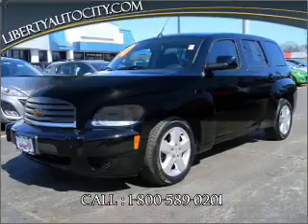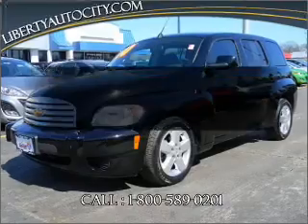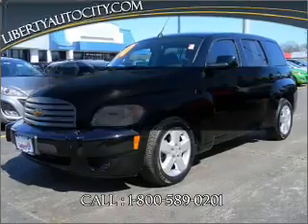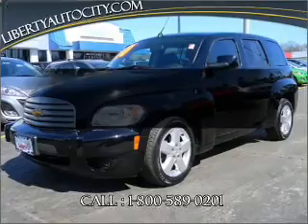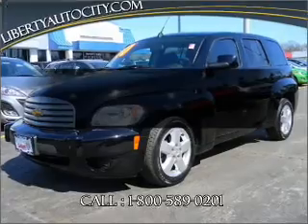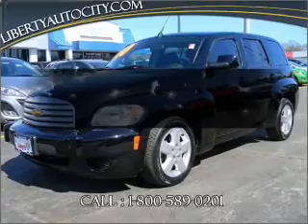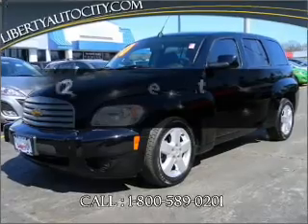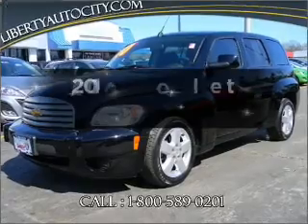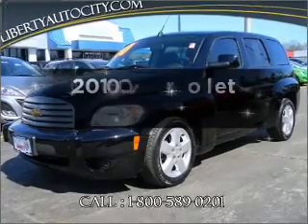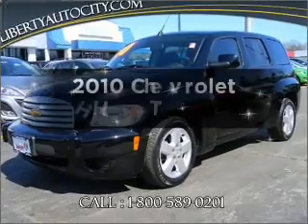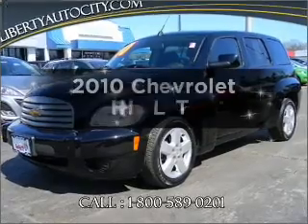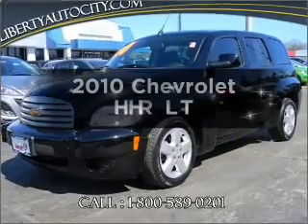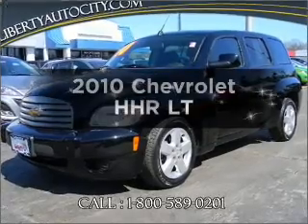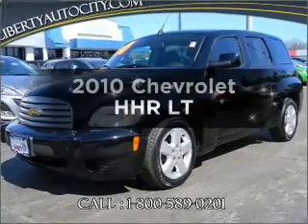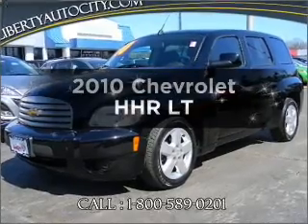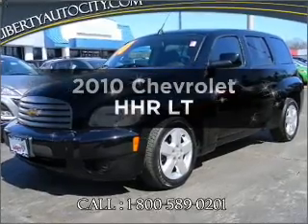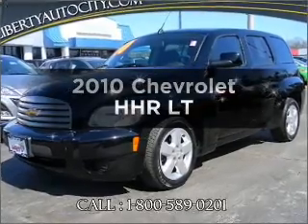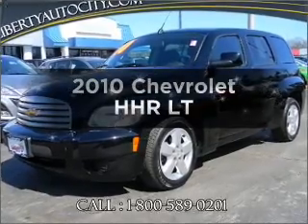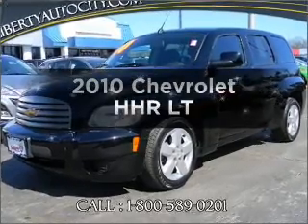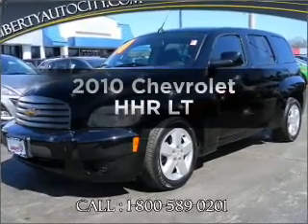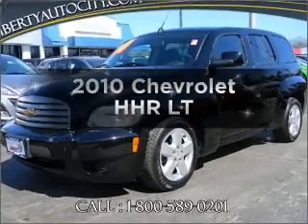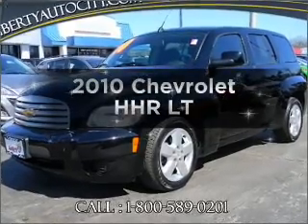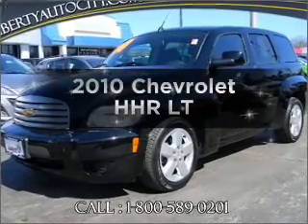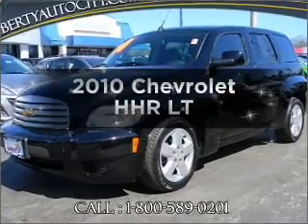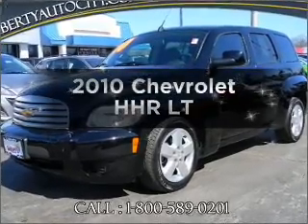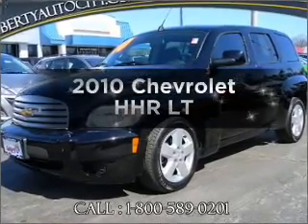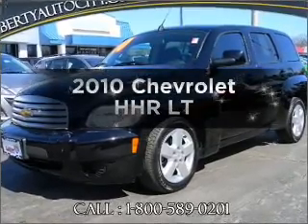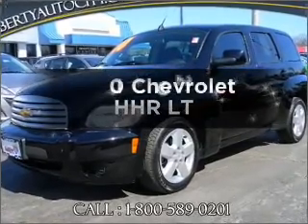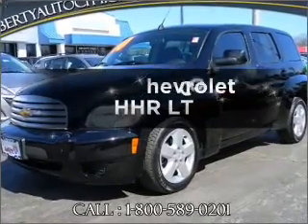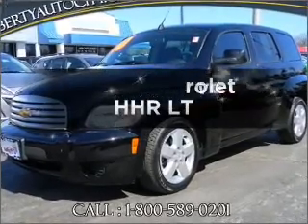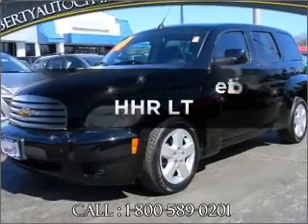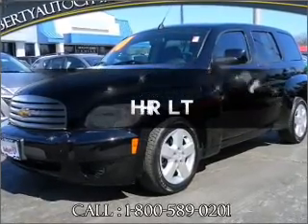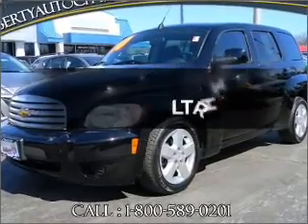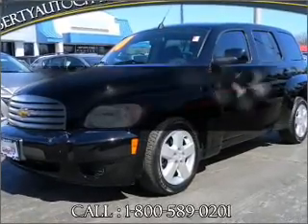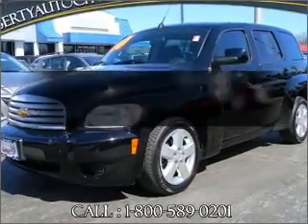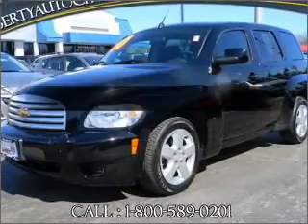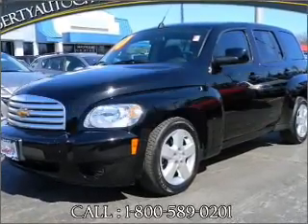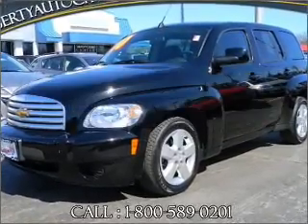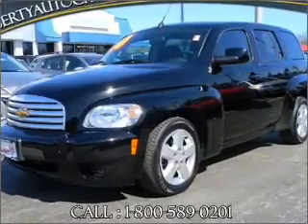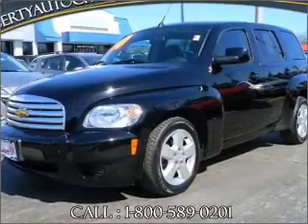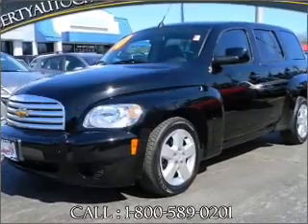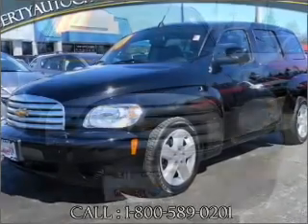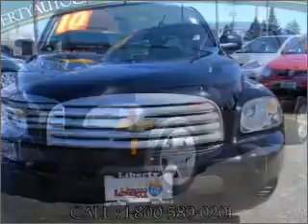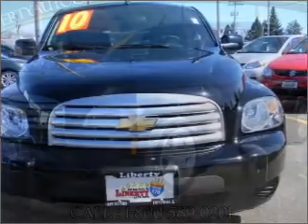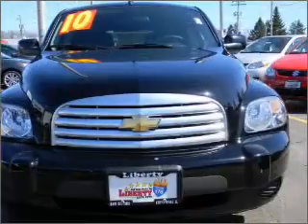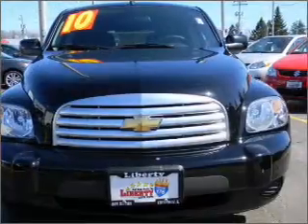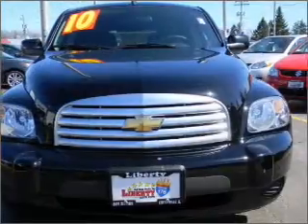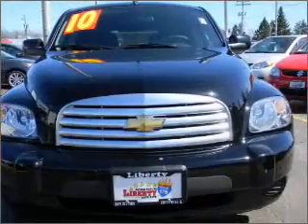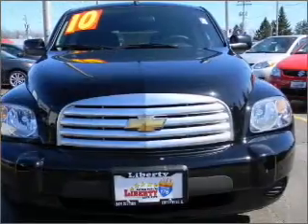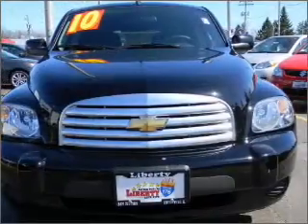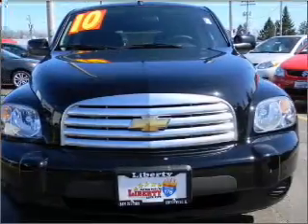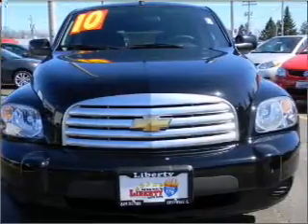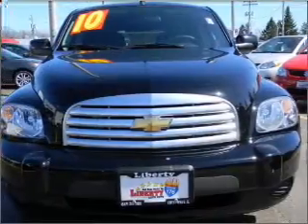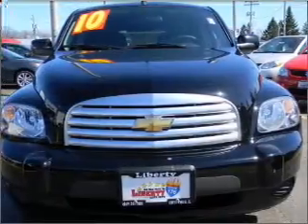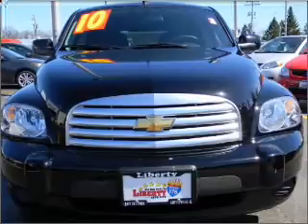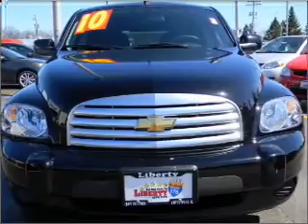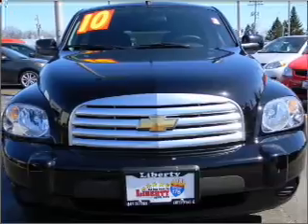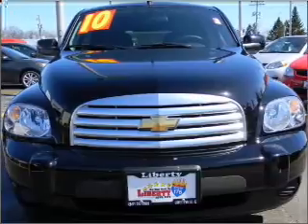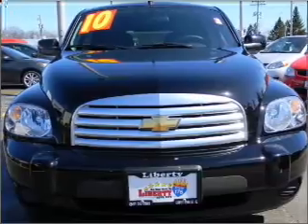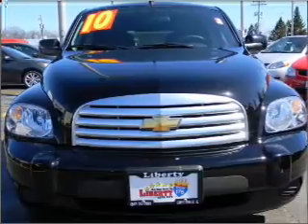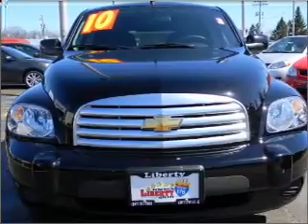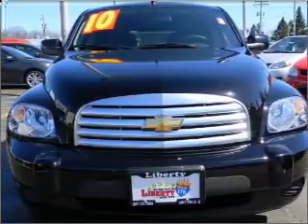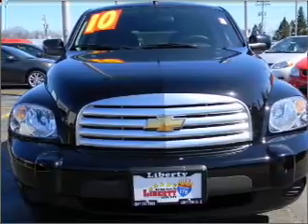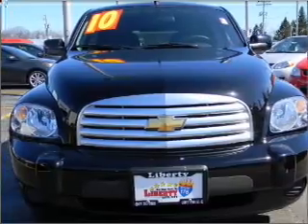Check out this 2010 Chevrolet HHR. If you're looking for a first-rate auto, this one could be yours today.